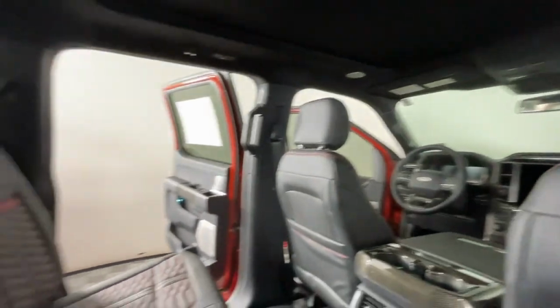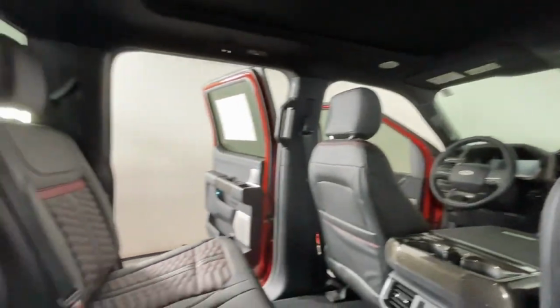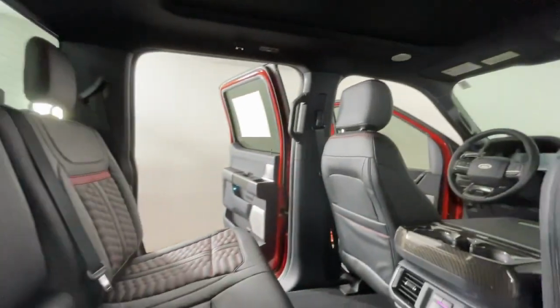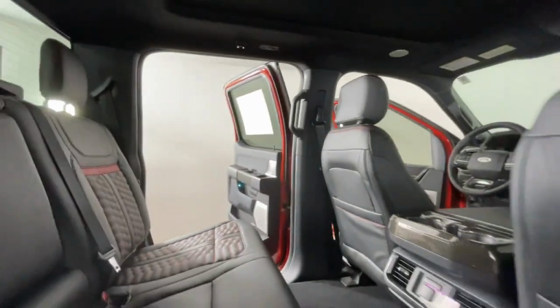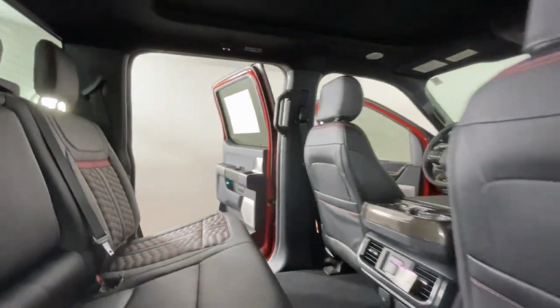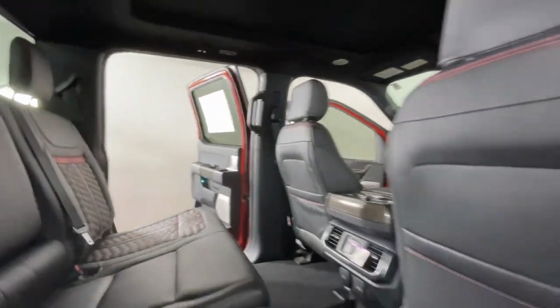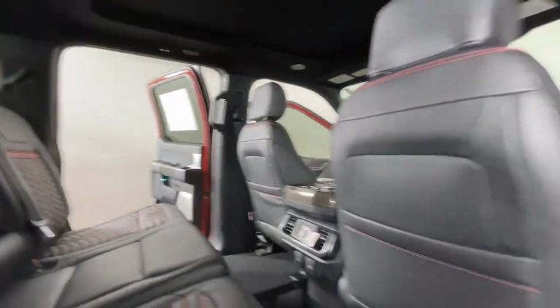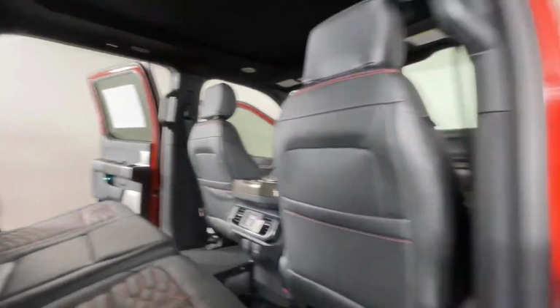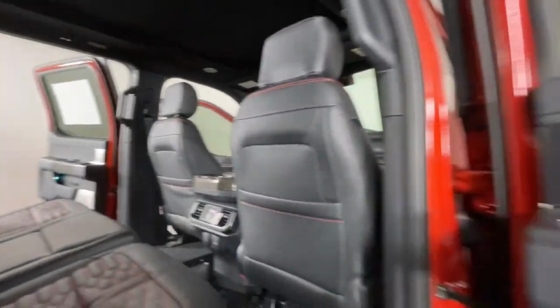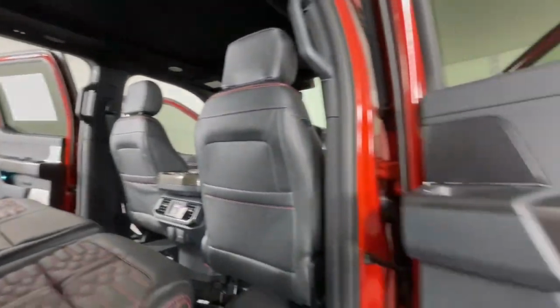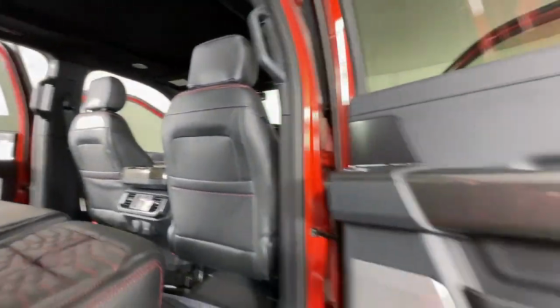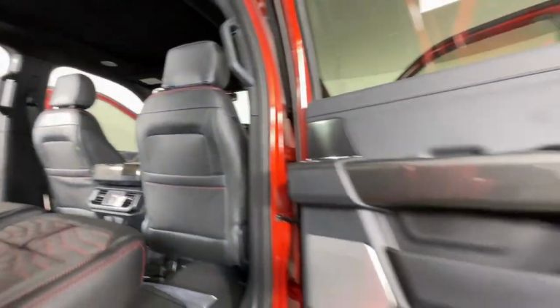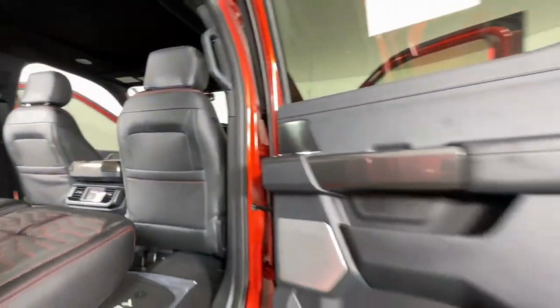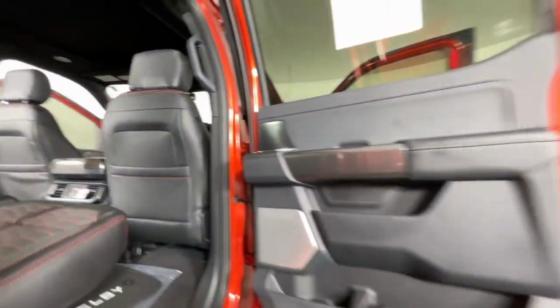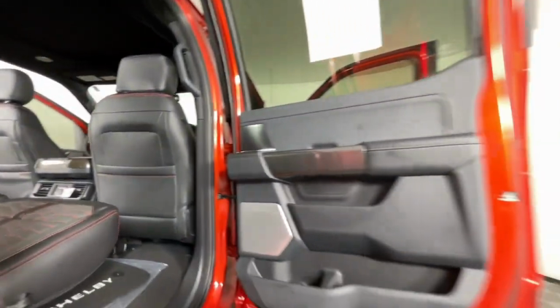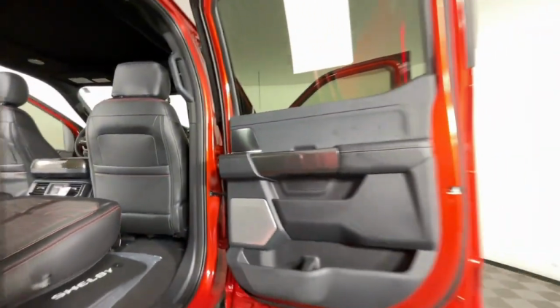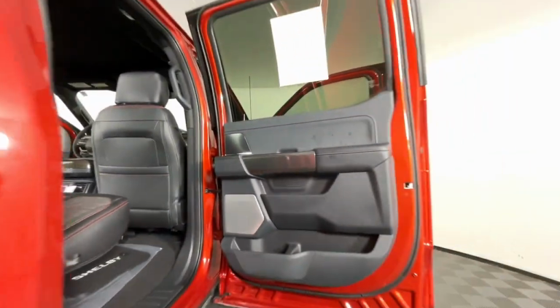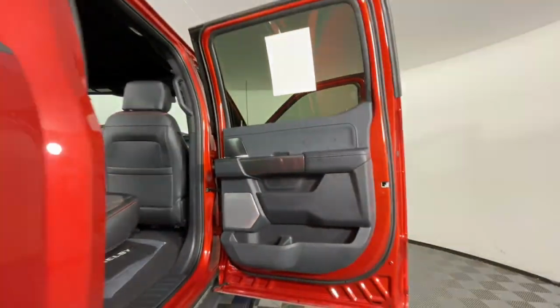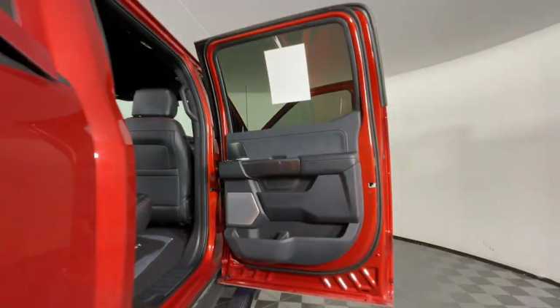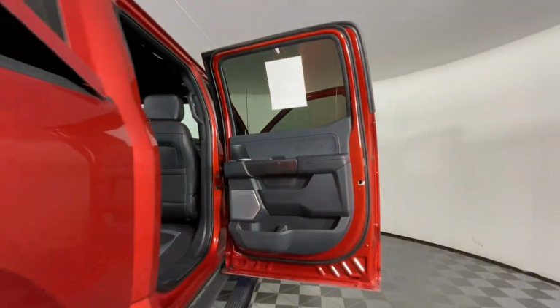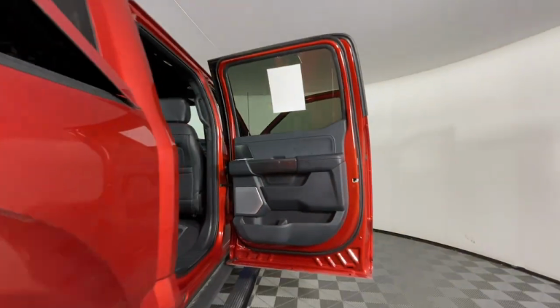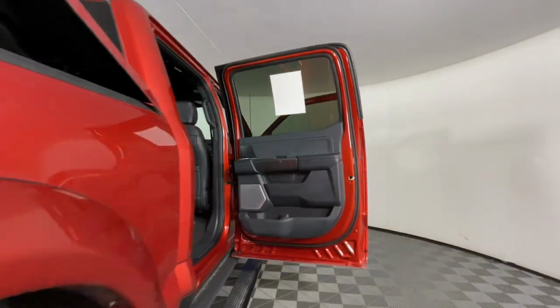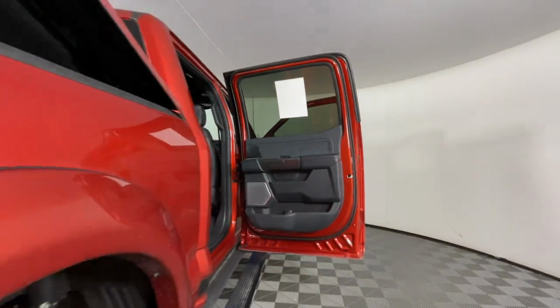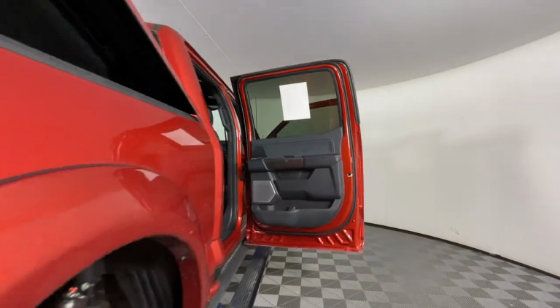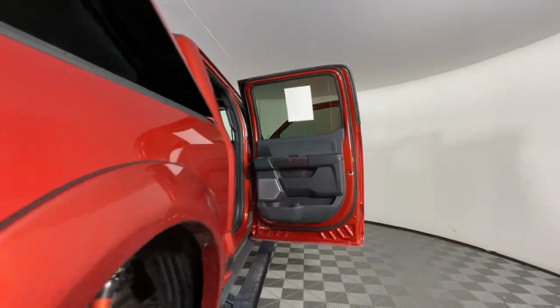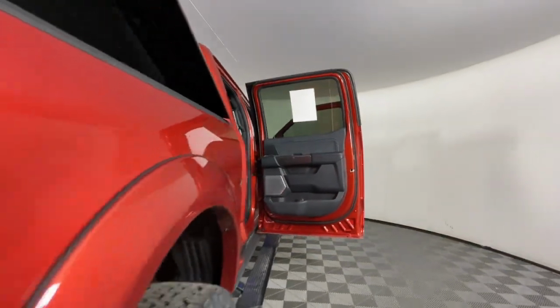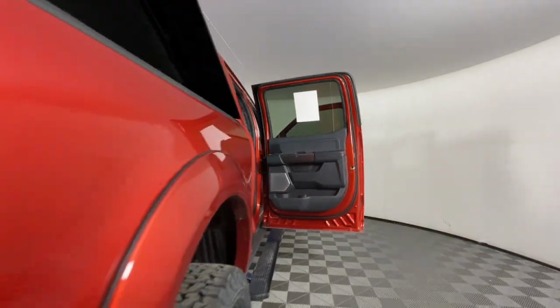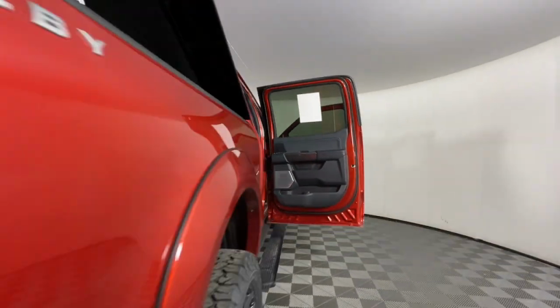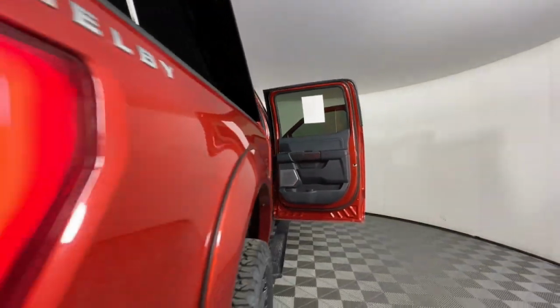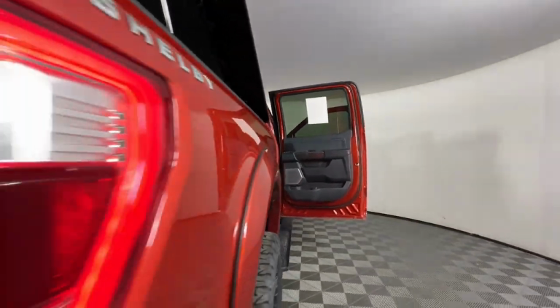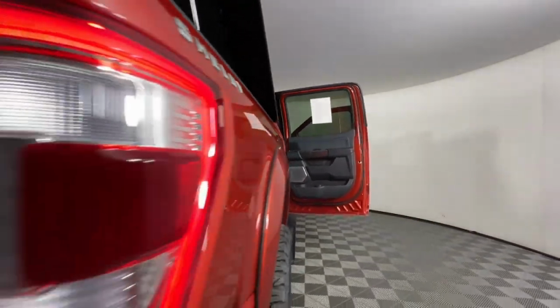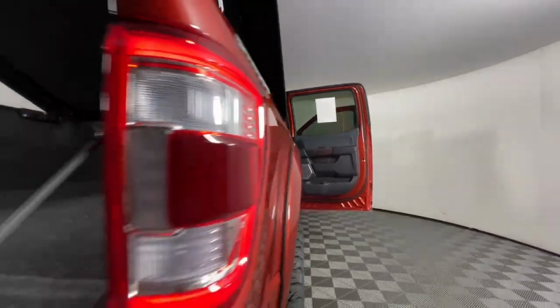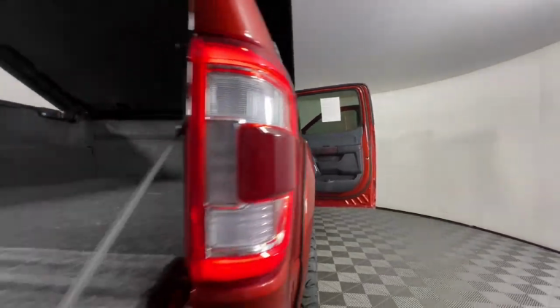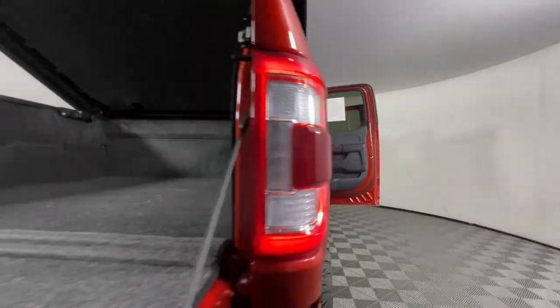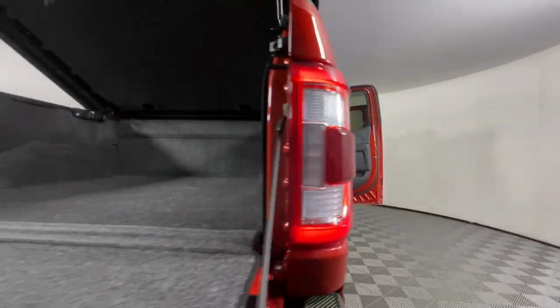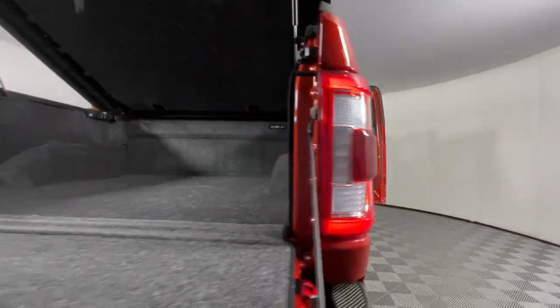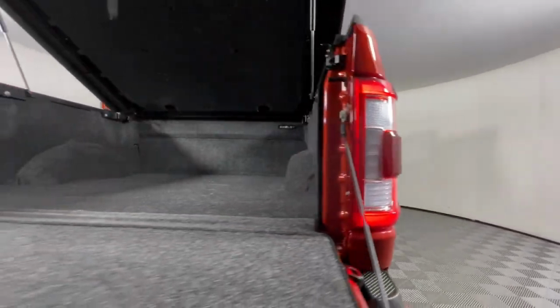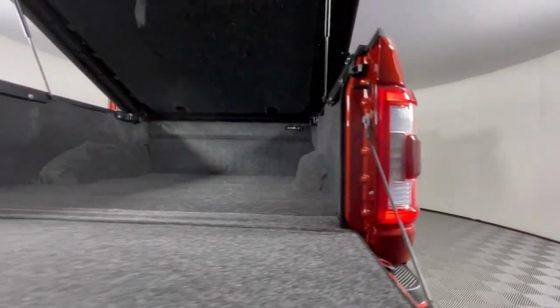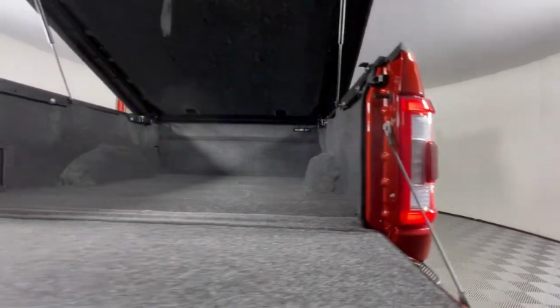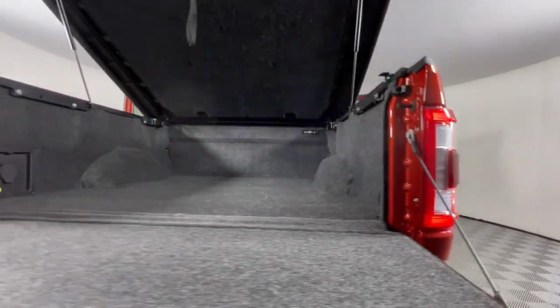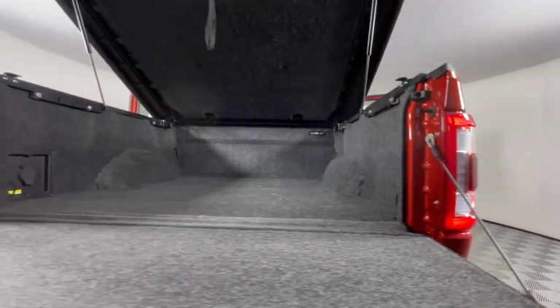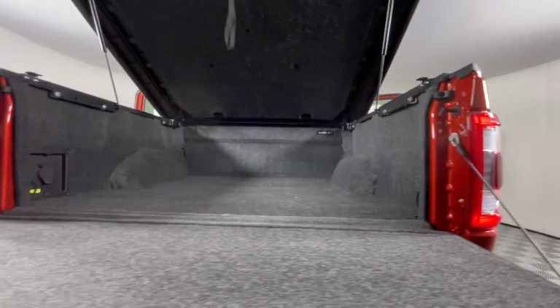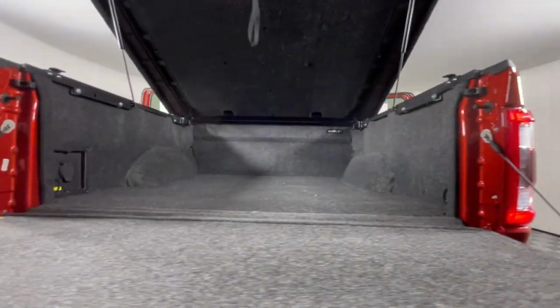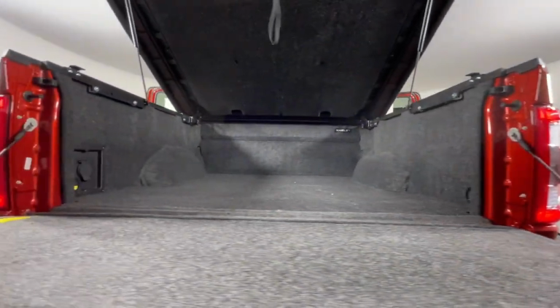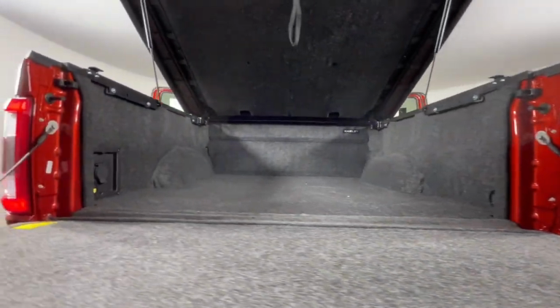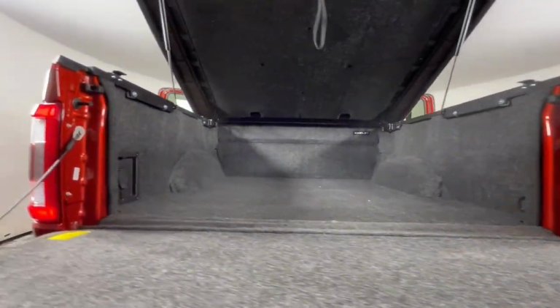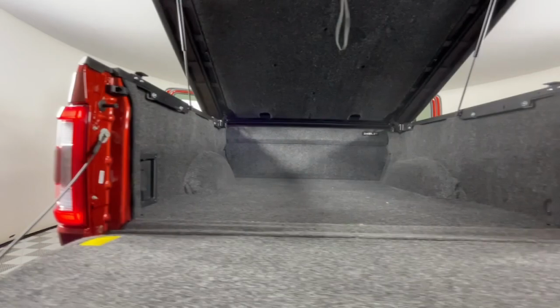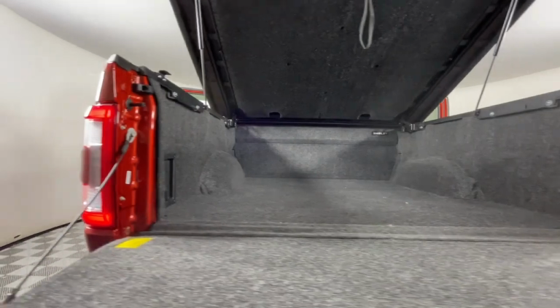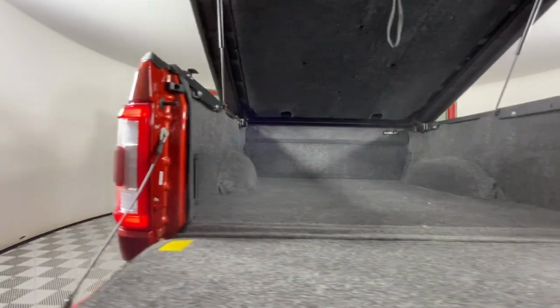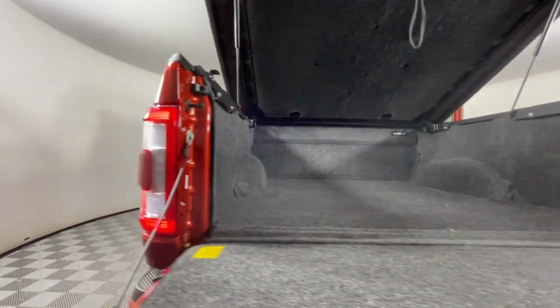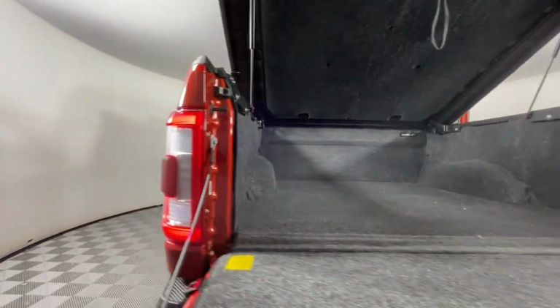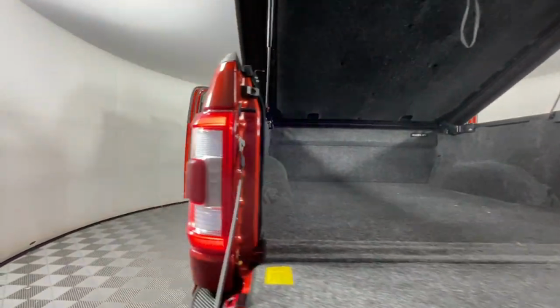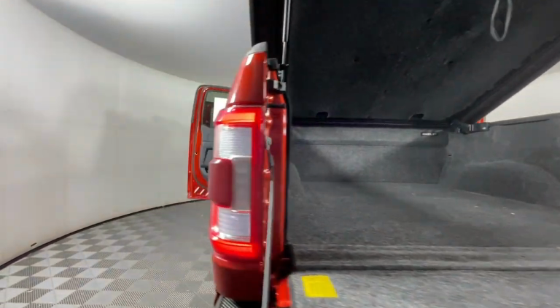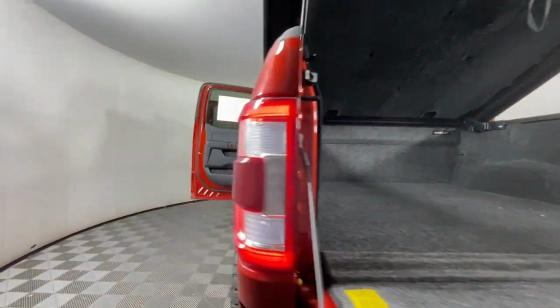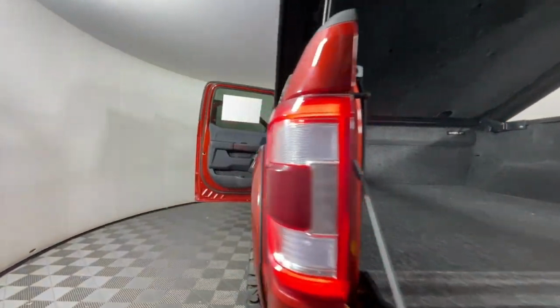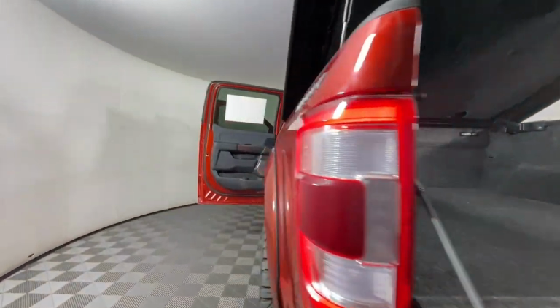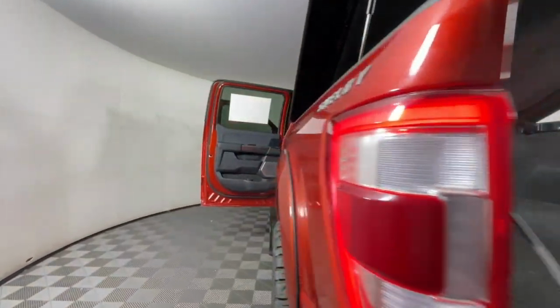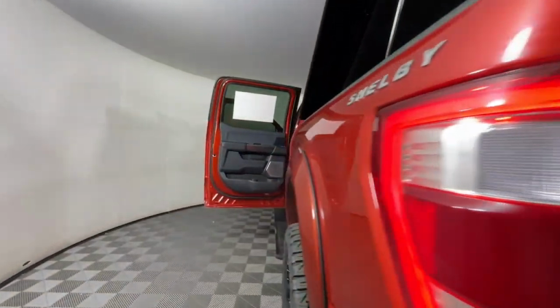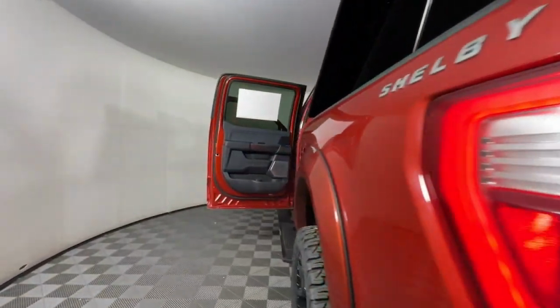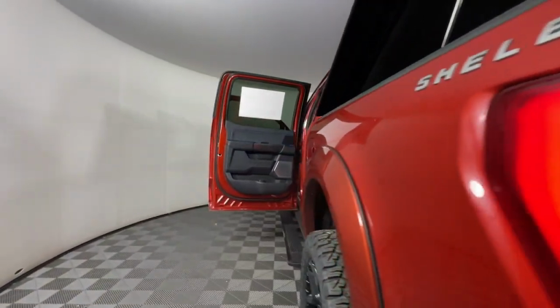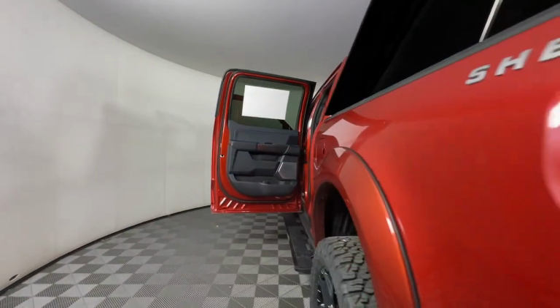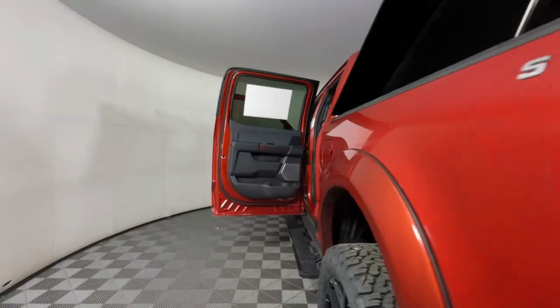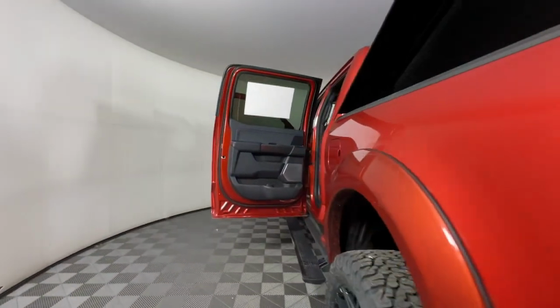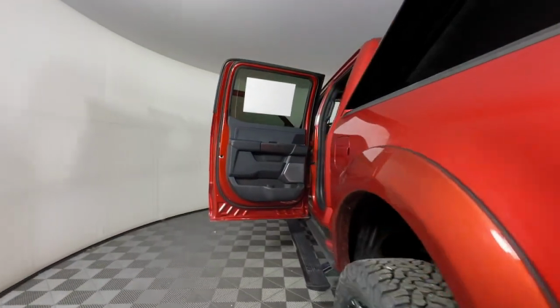Navigation system, heated mirrors, lane keeping assist, cooled front seat, and power passenger seat.